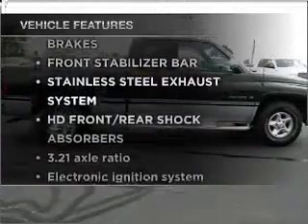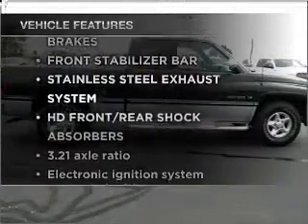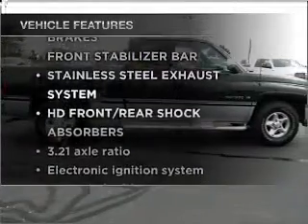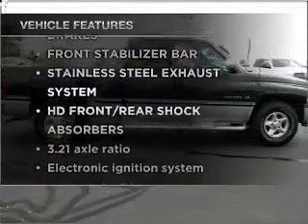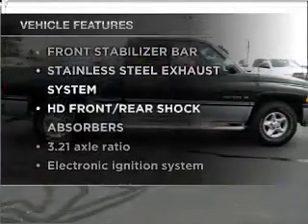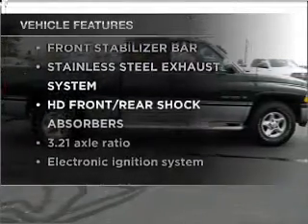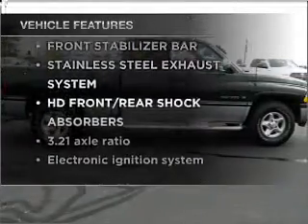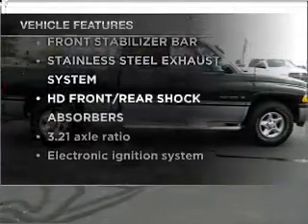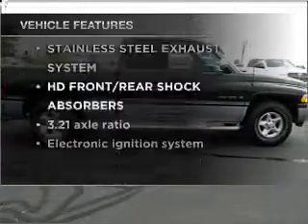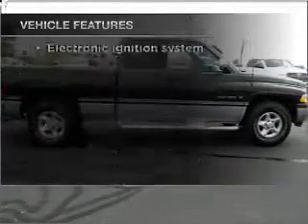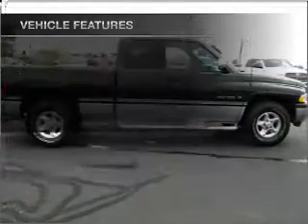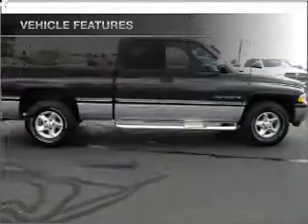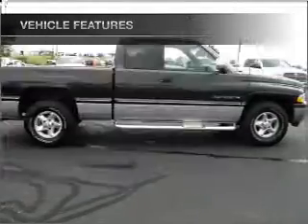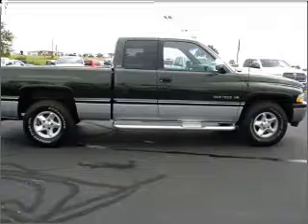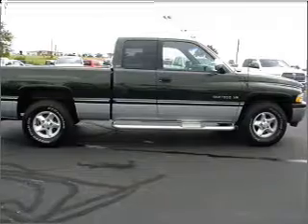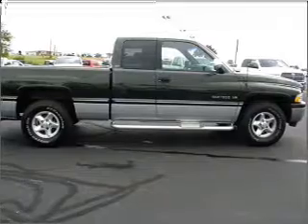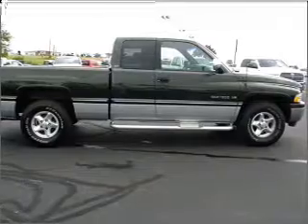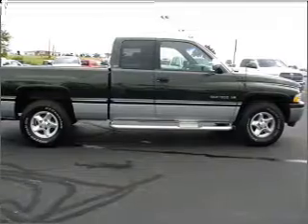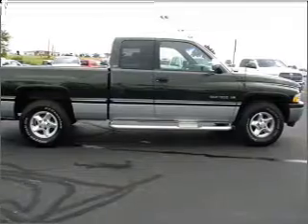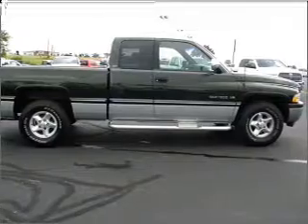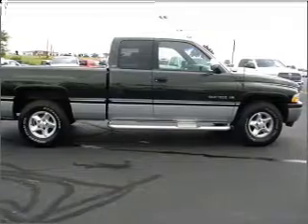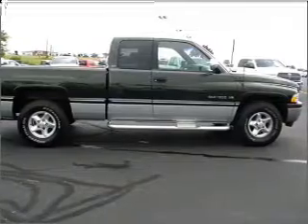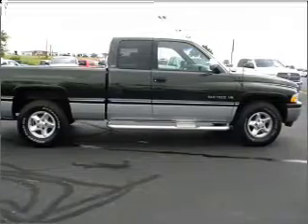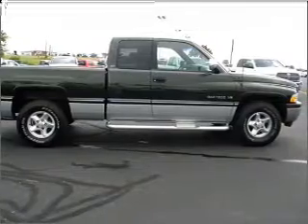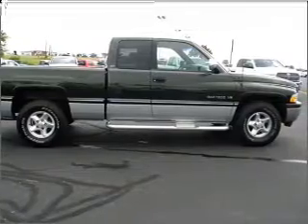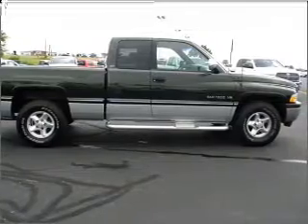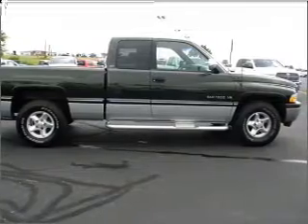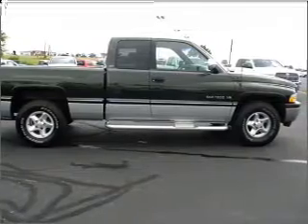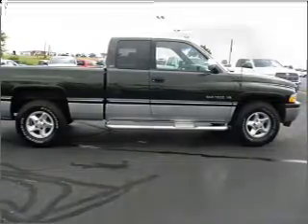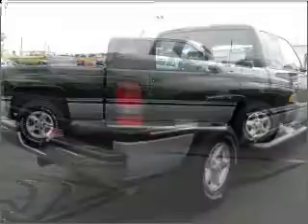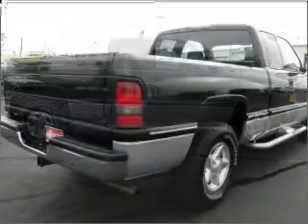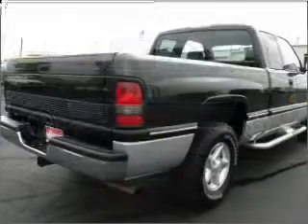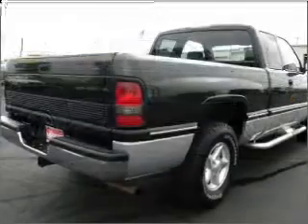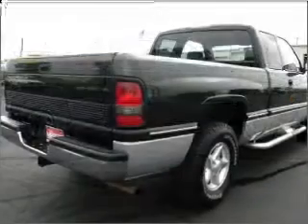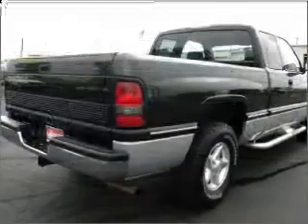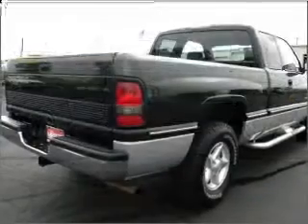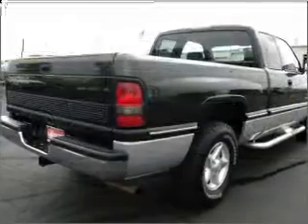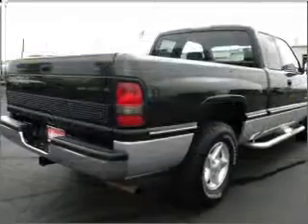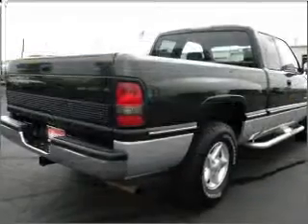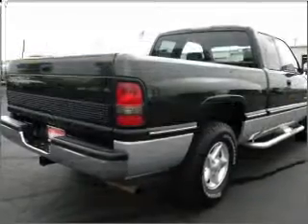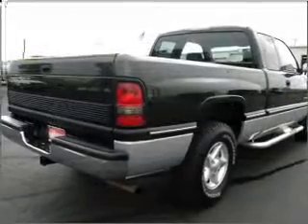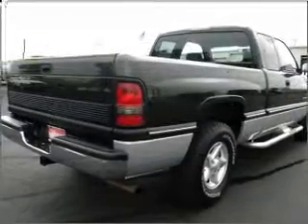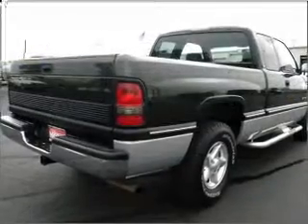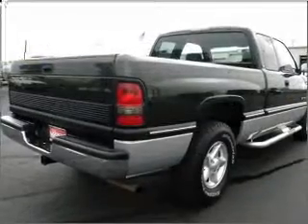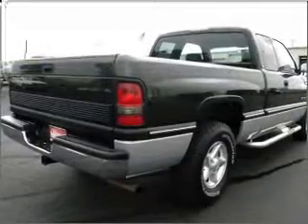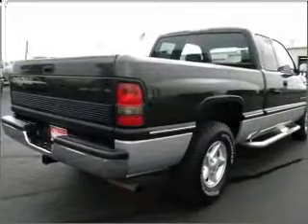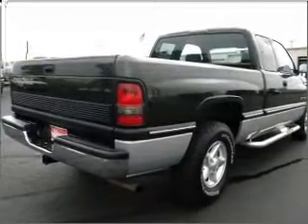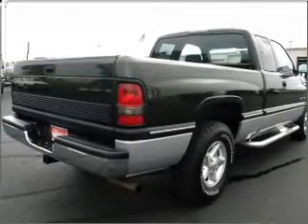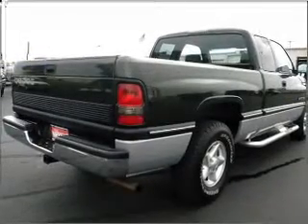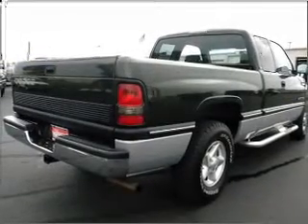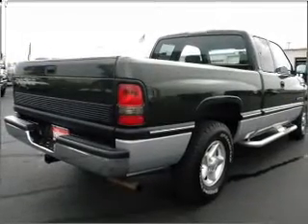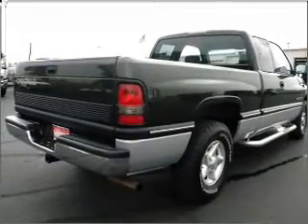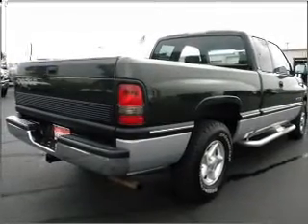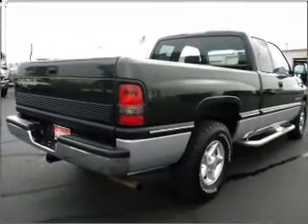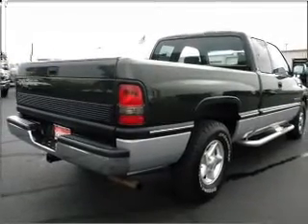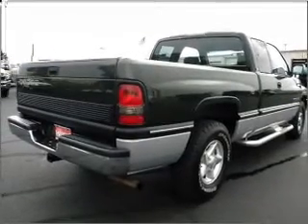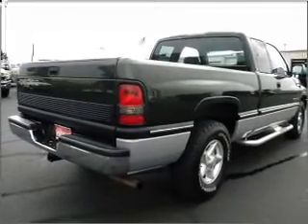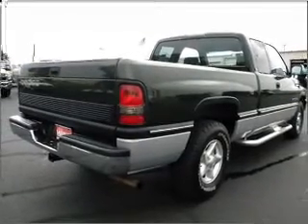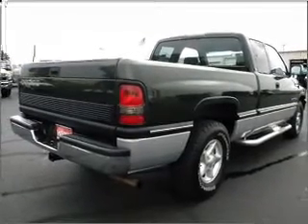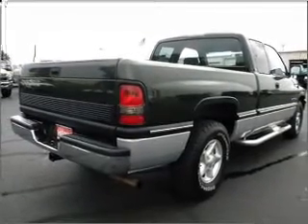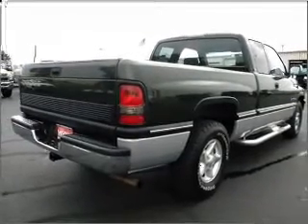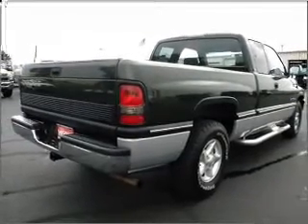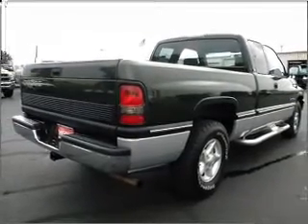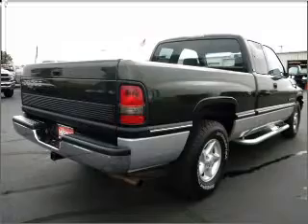Power door locks, power windows, power steering, cruise control, and AM-FM stereo. Call today to schedule a test drive.